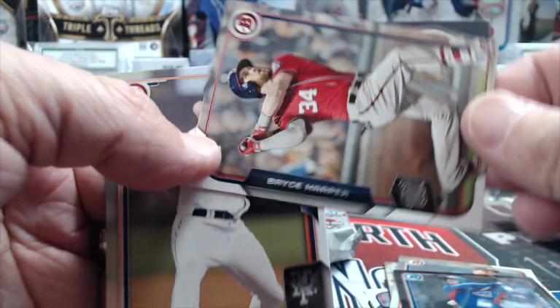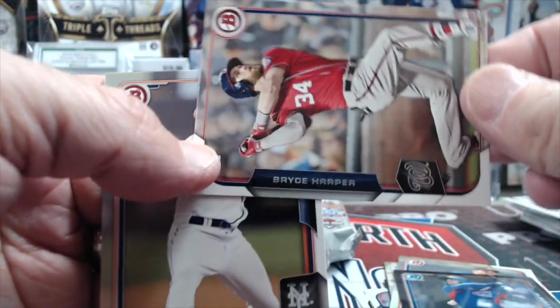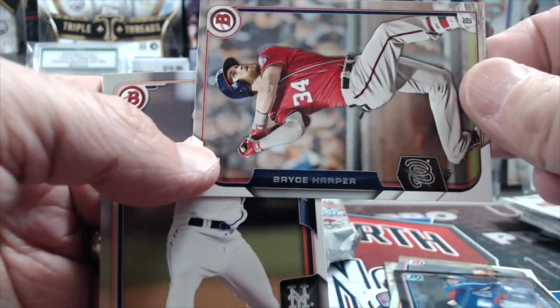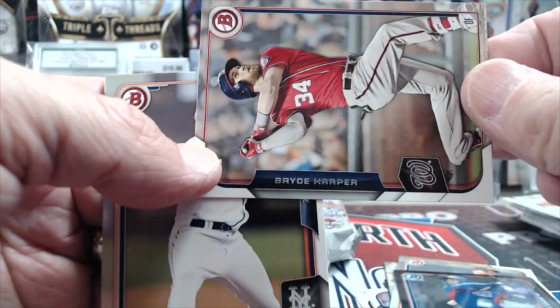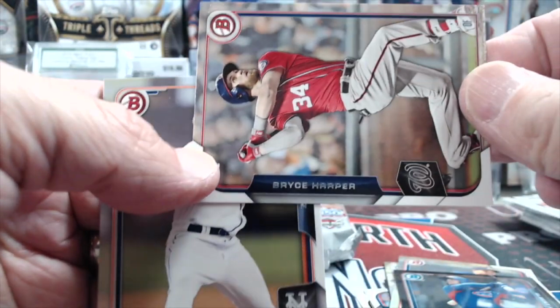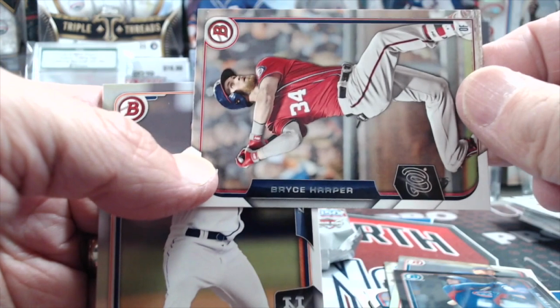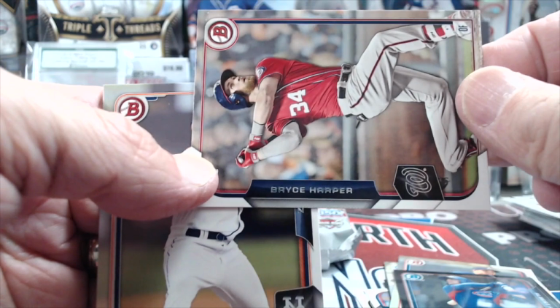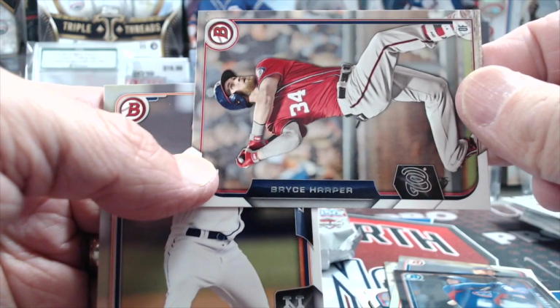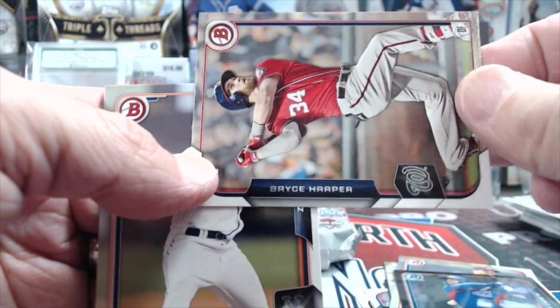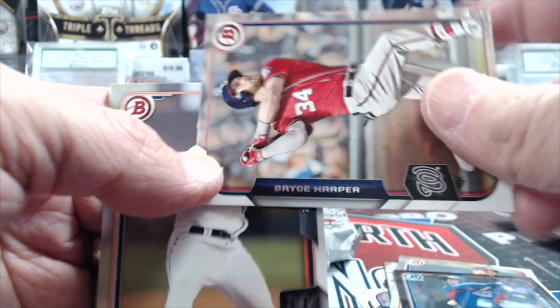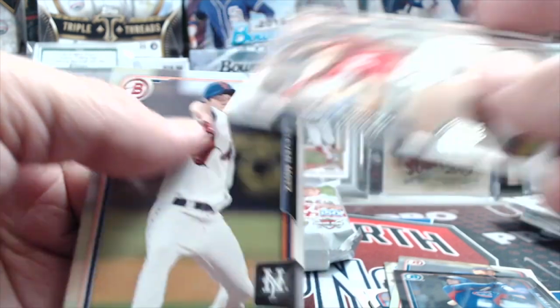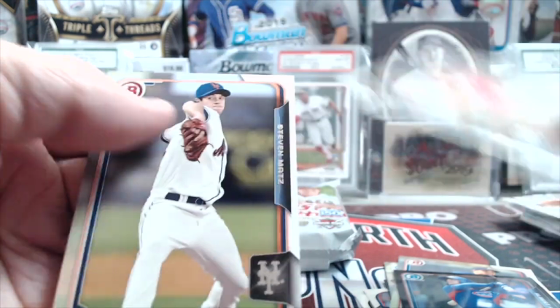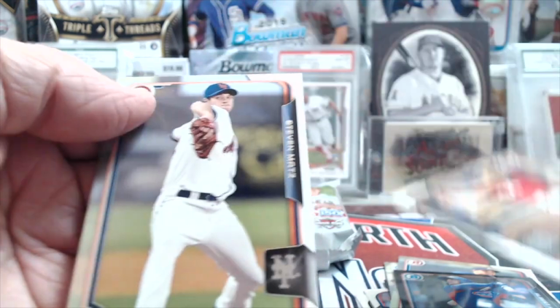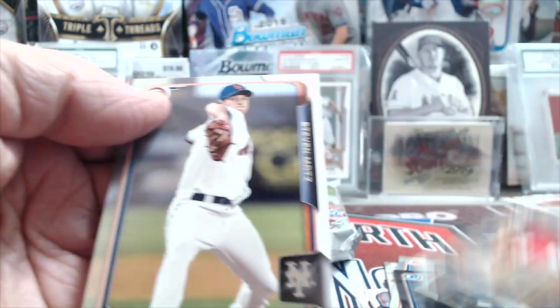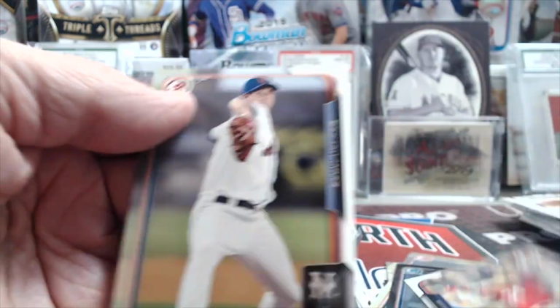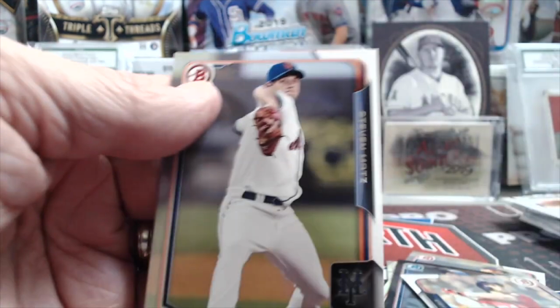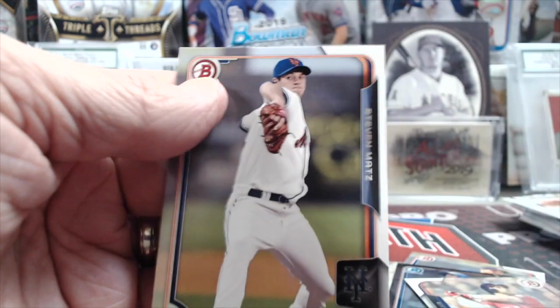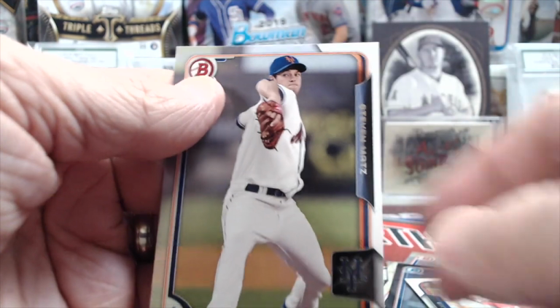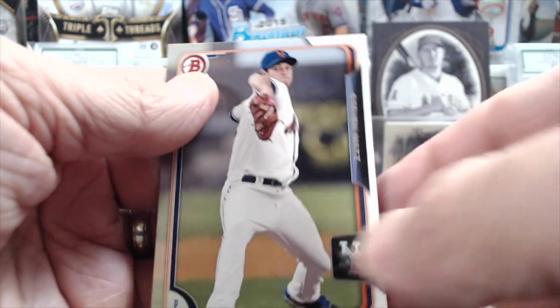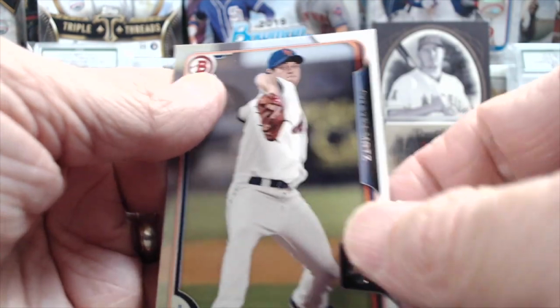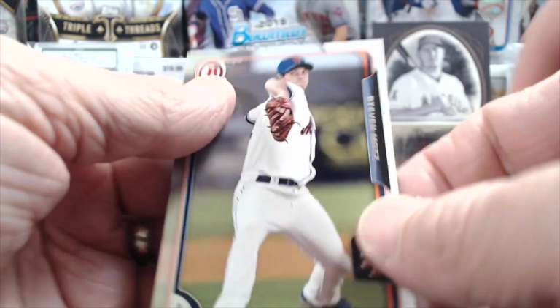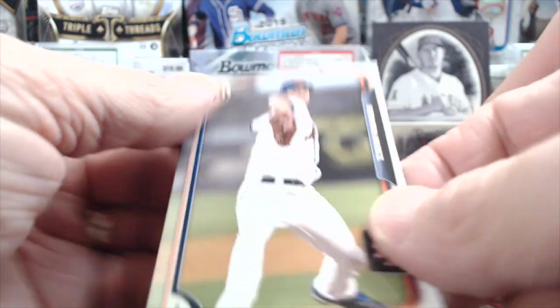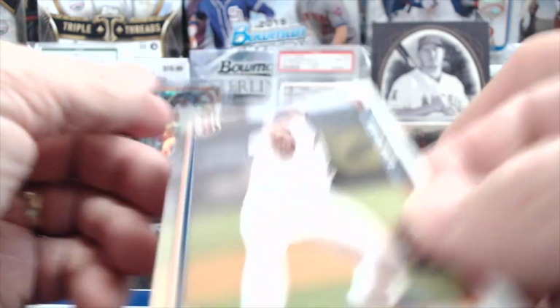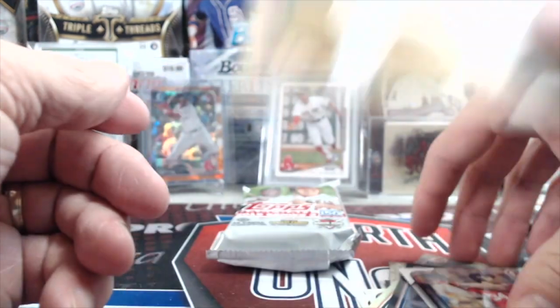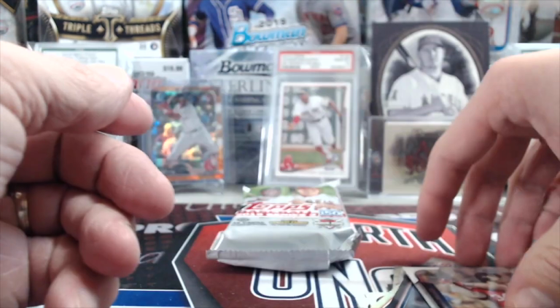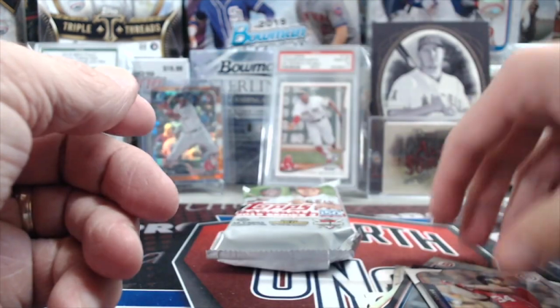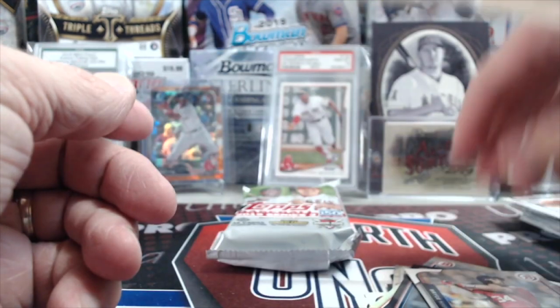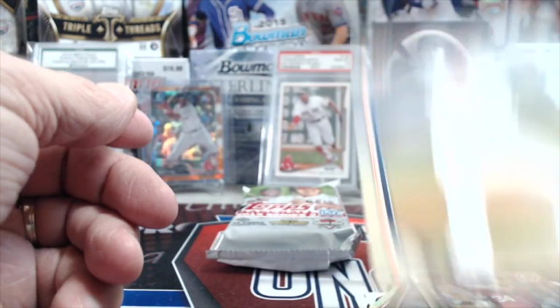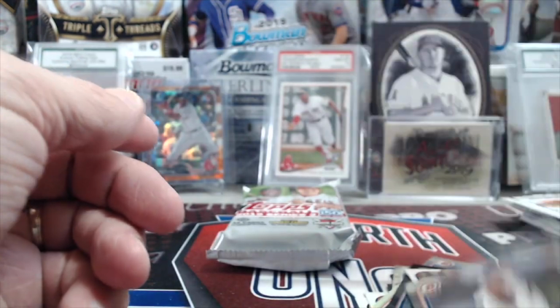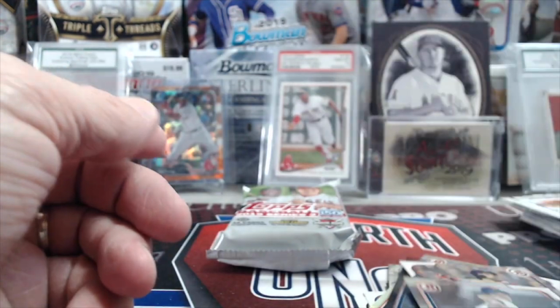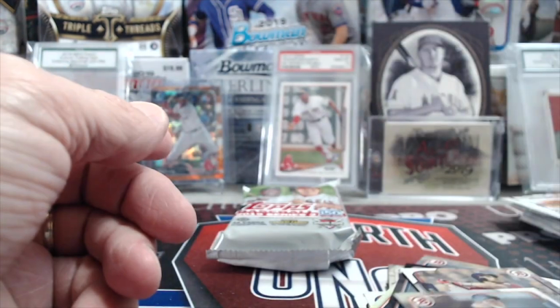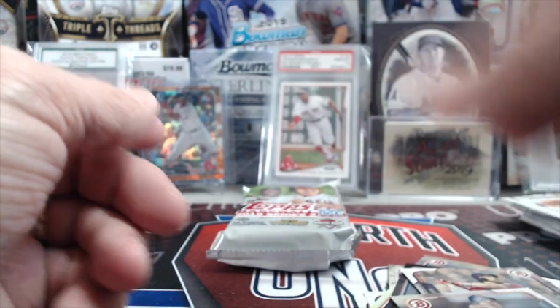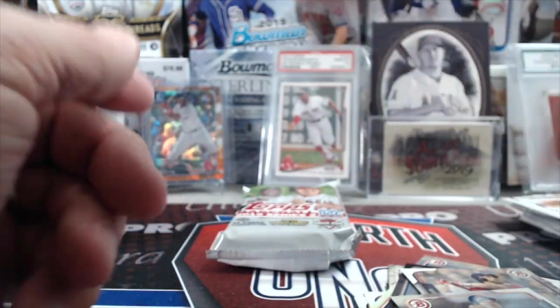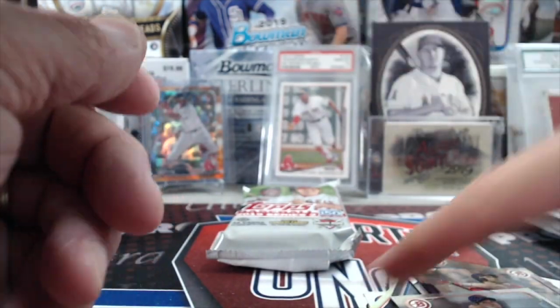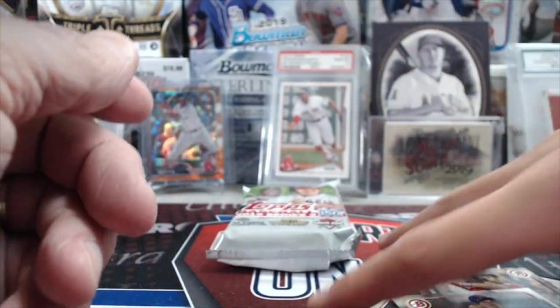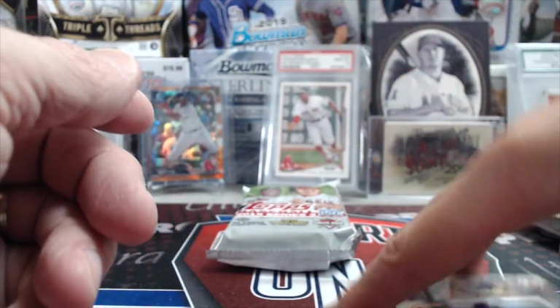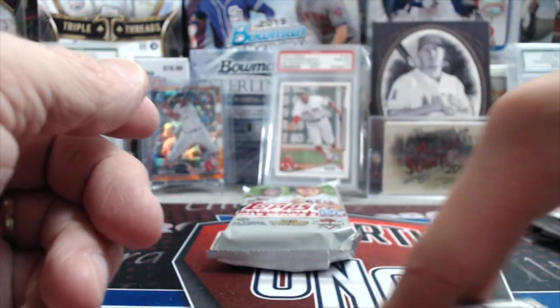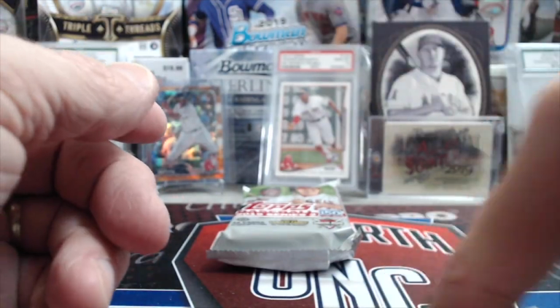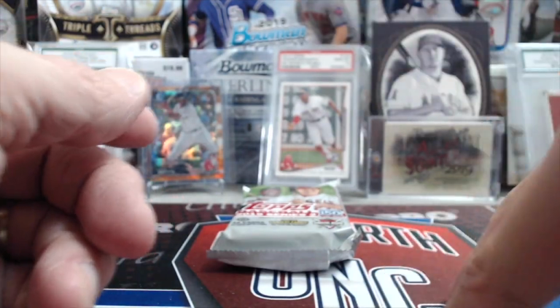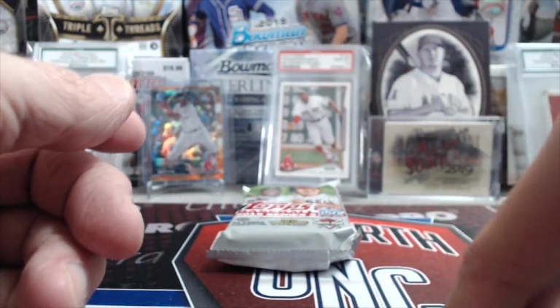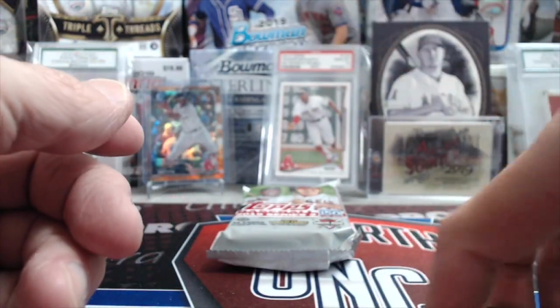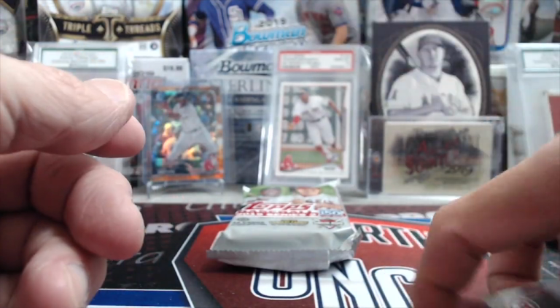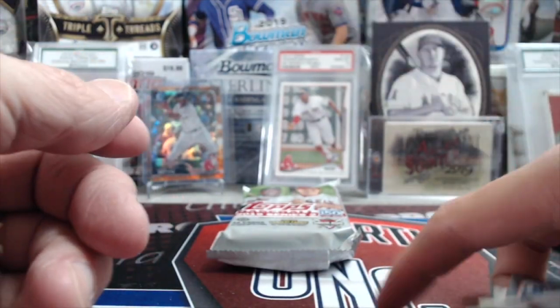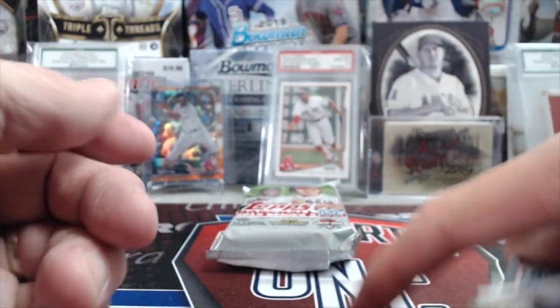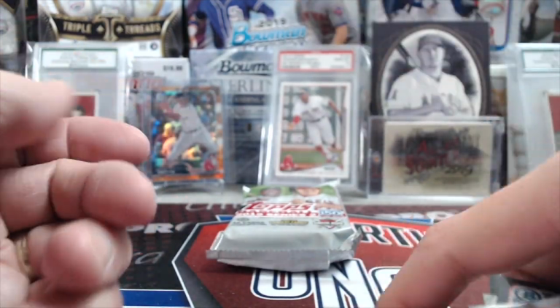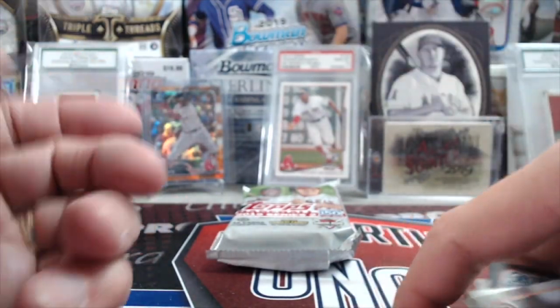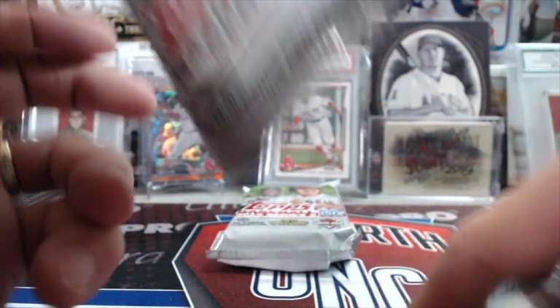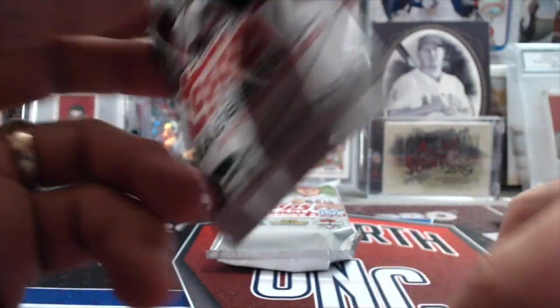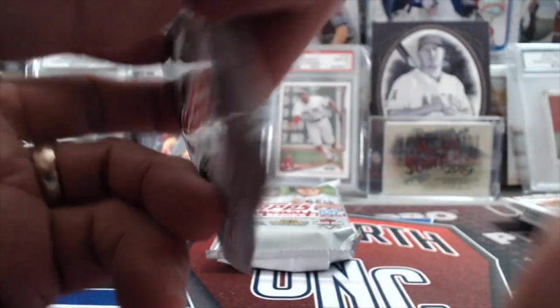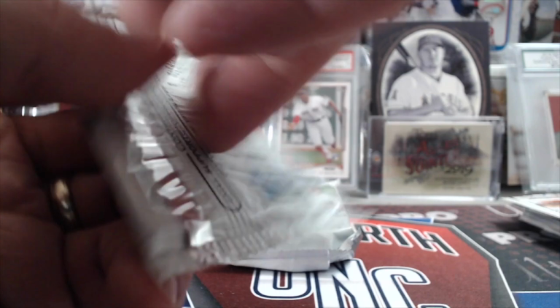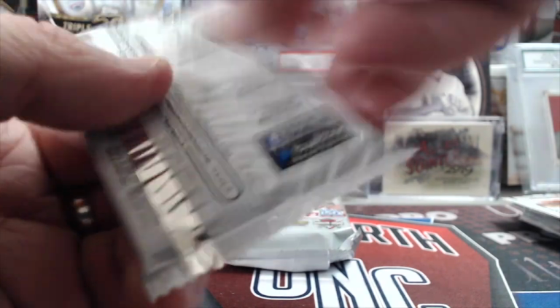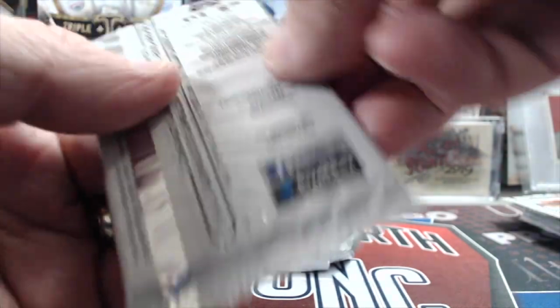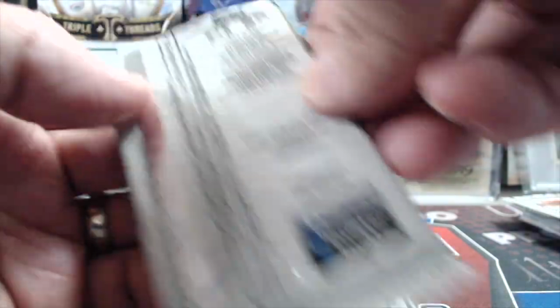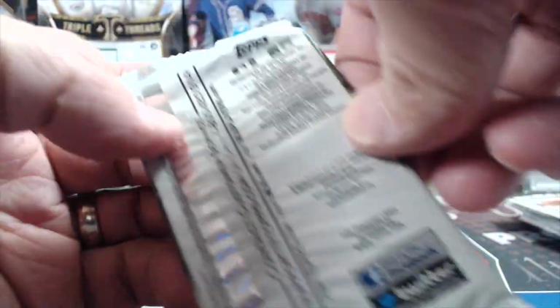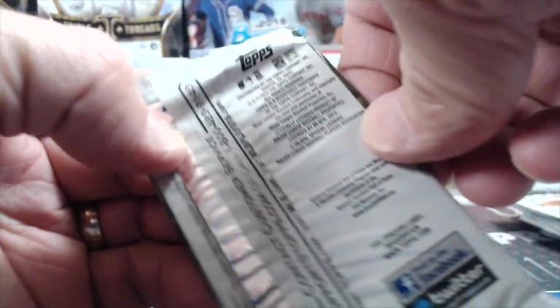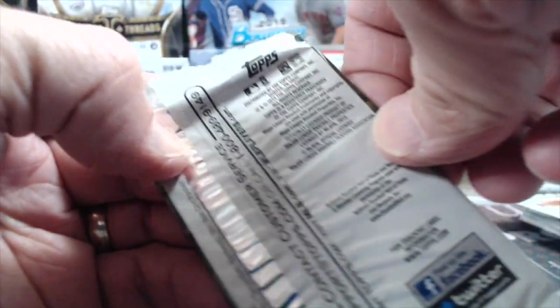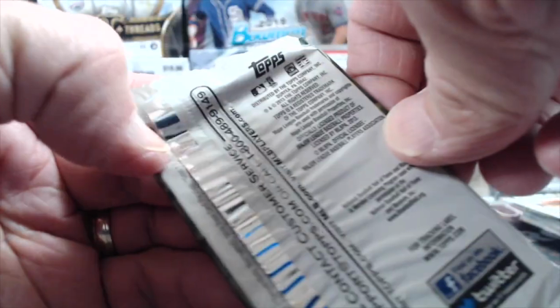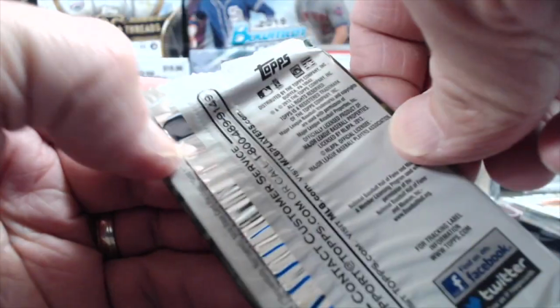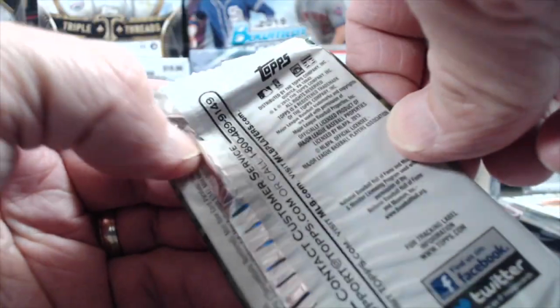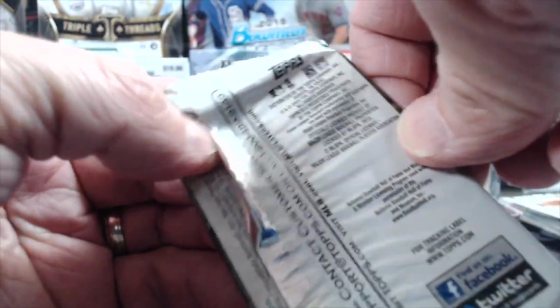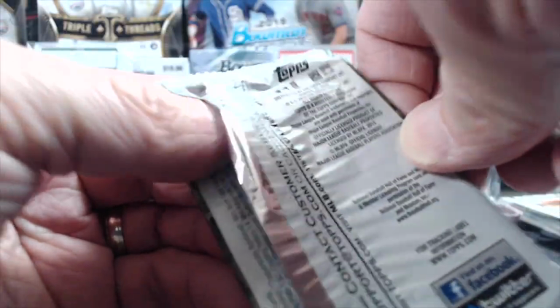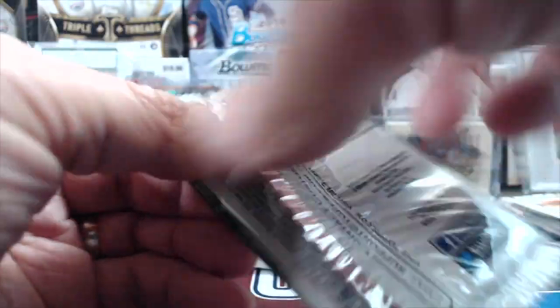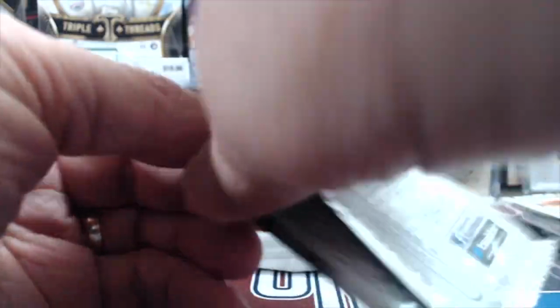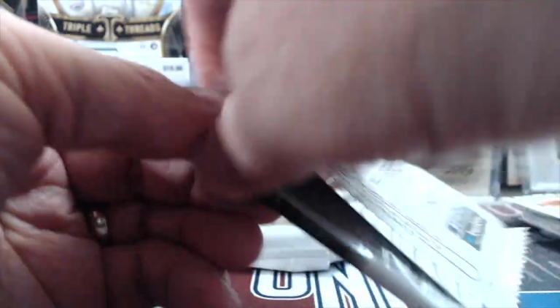Bryce Harper — I was making sure that's who it was, doing a double take.